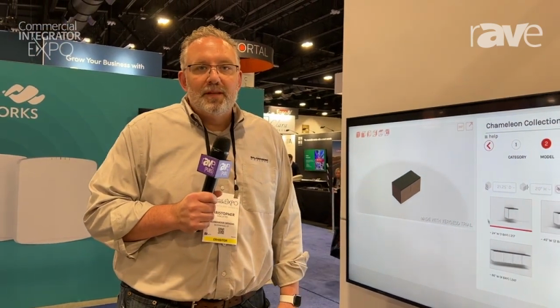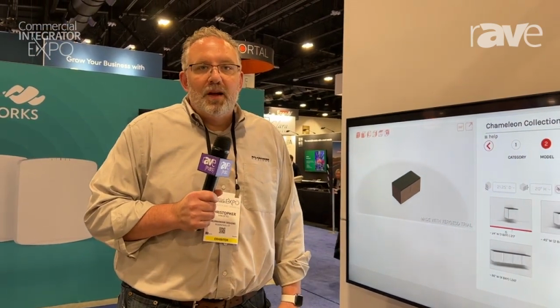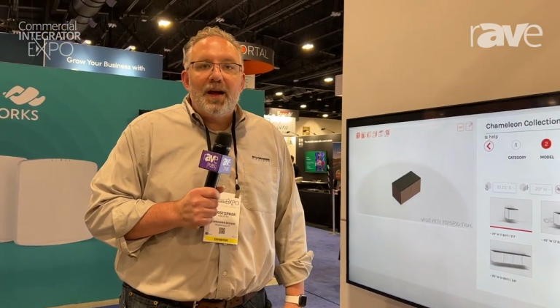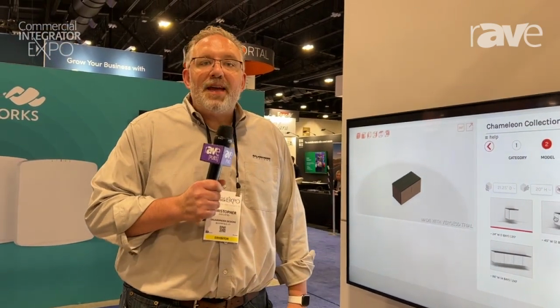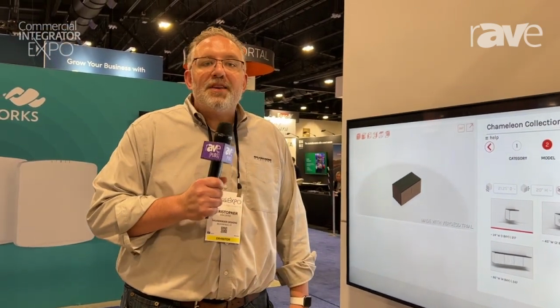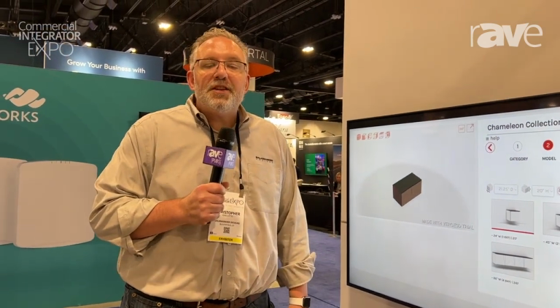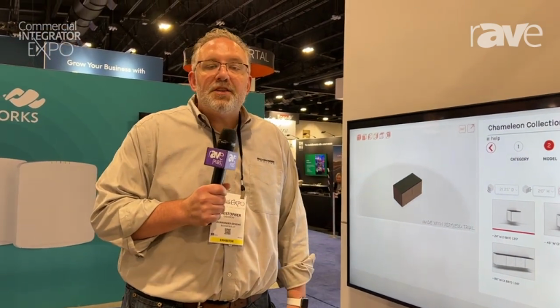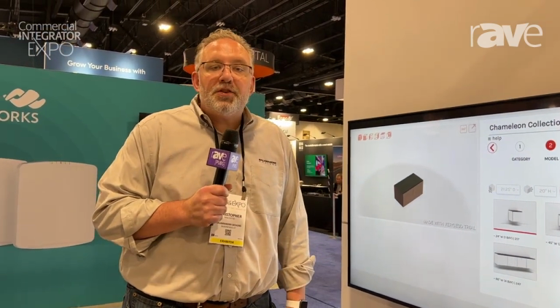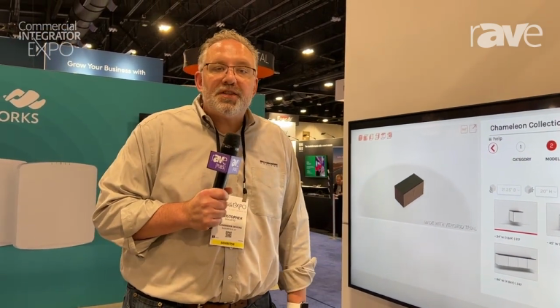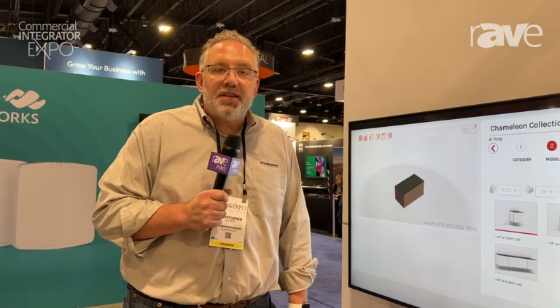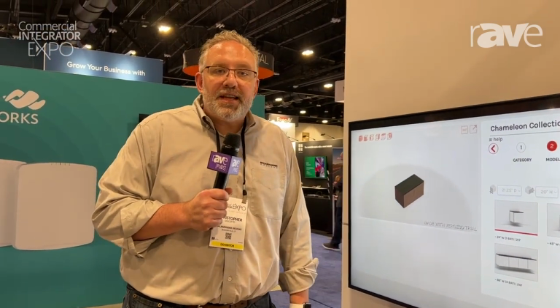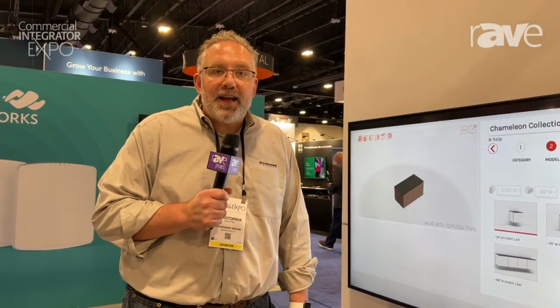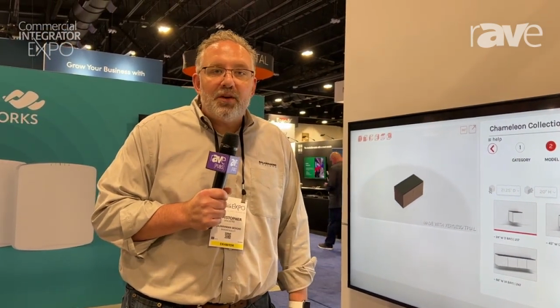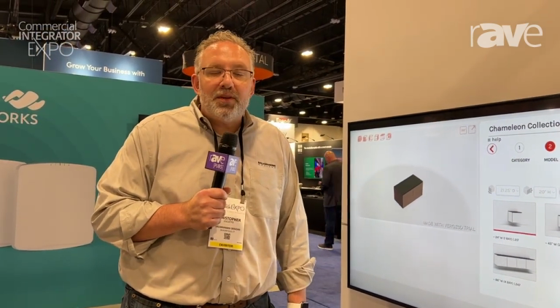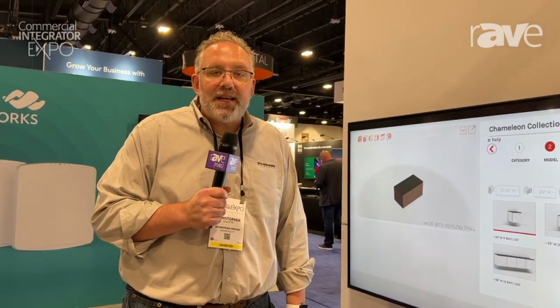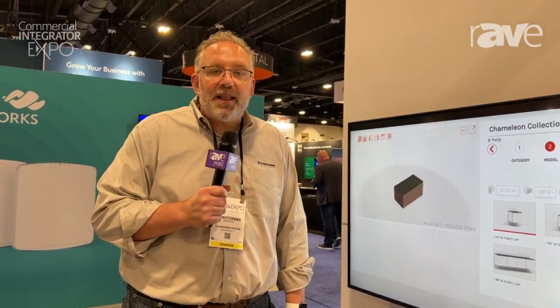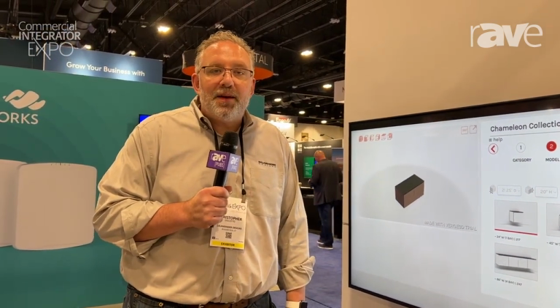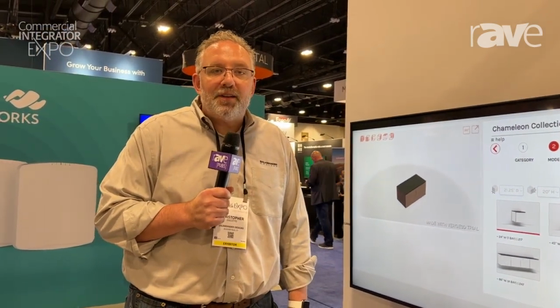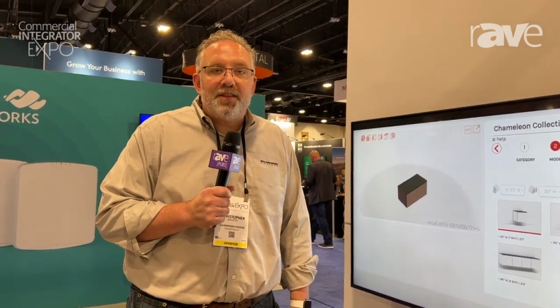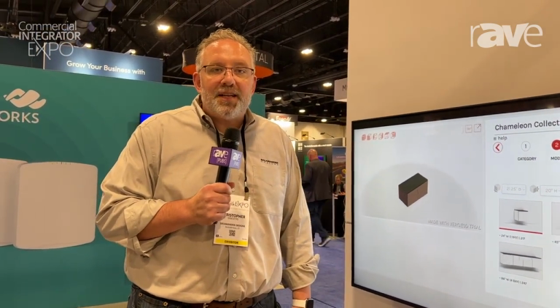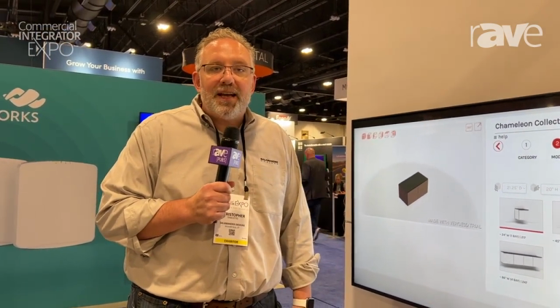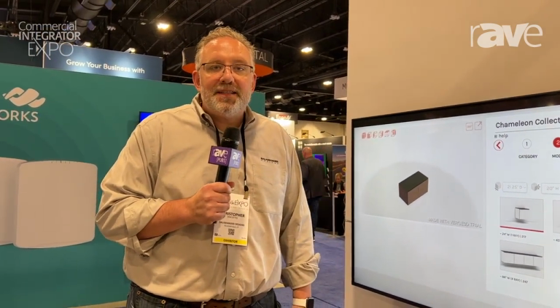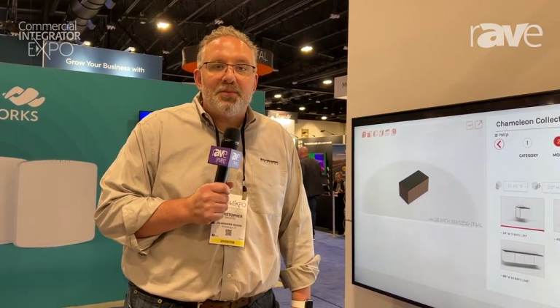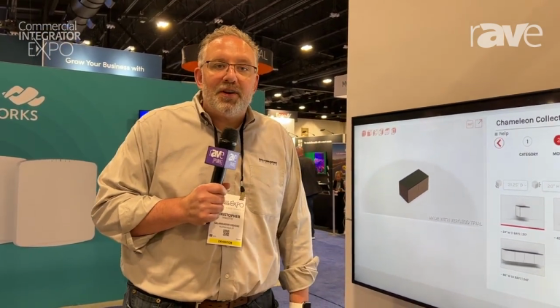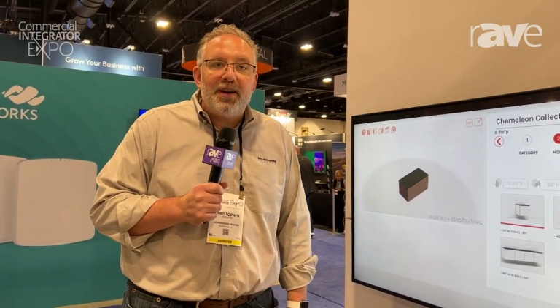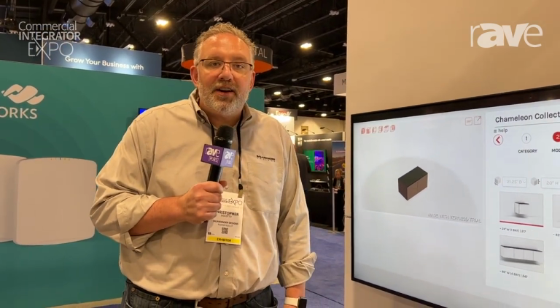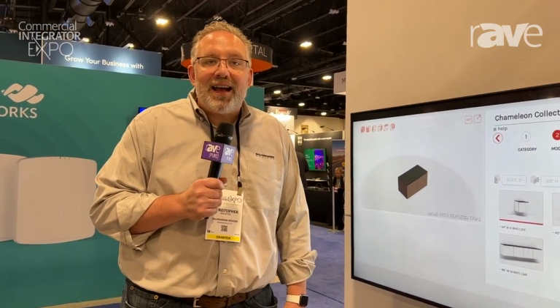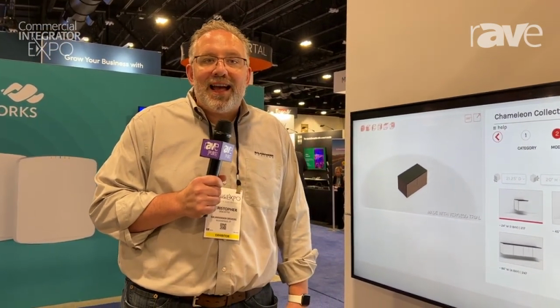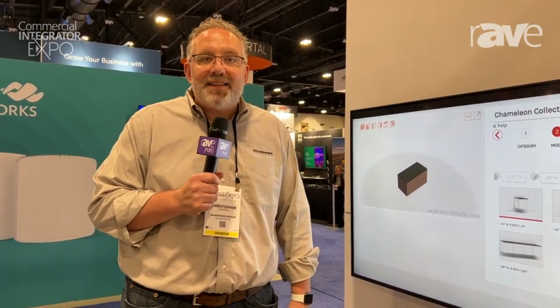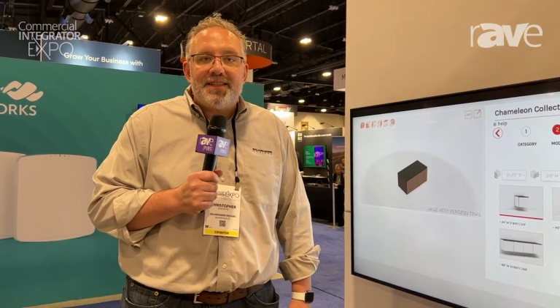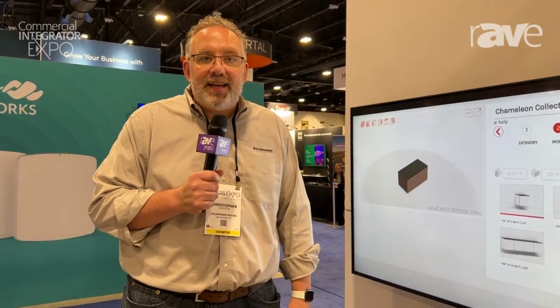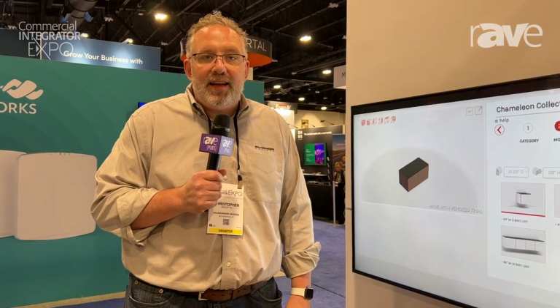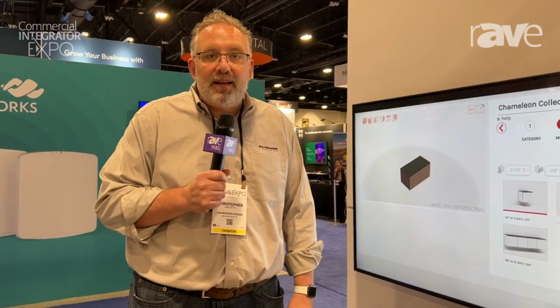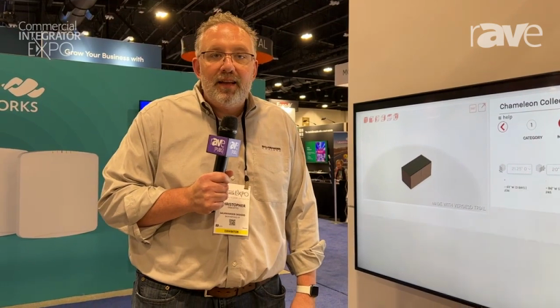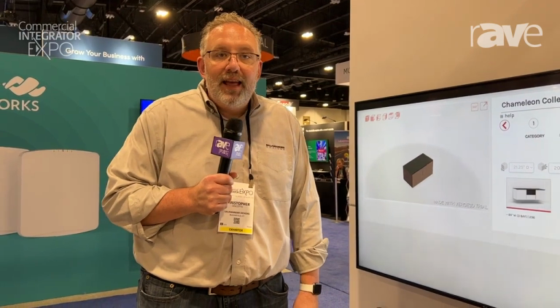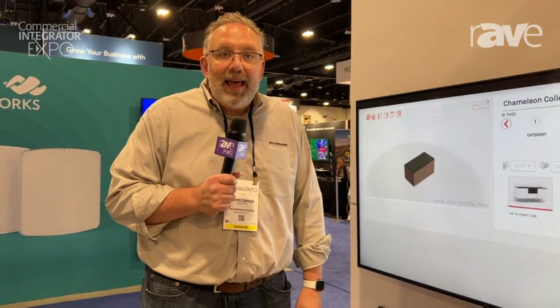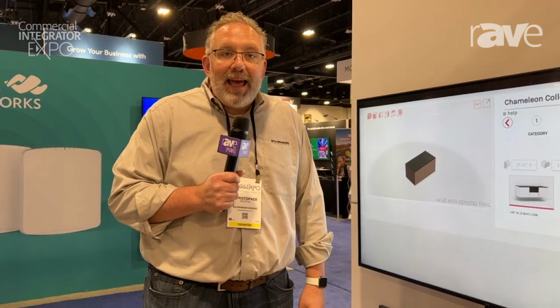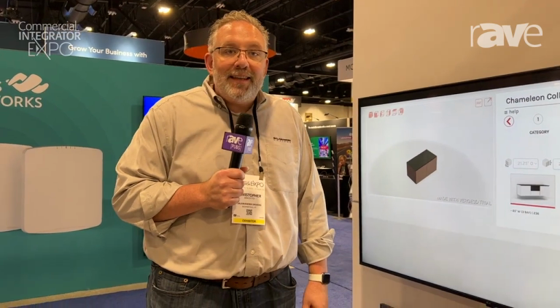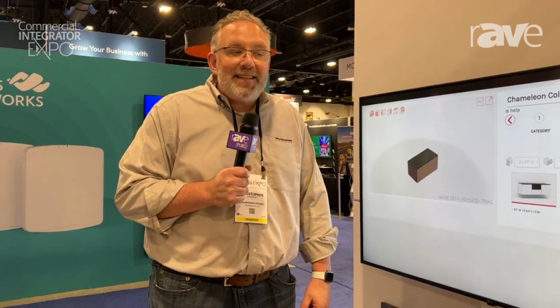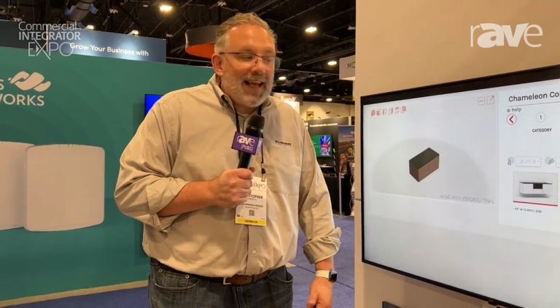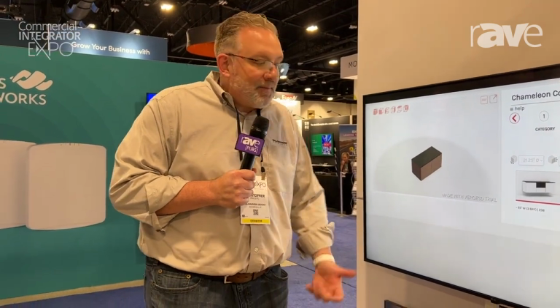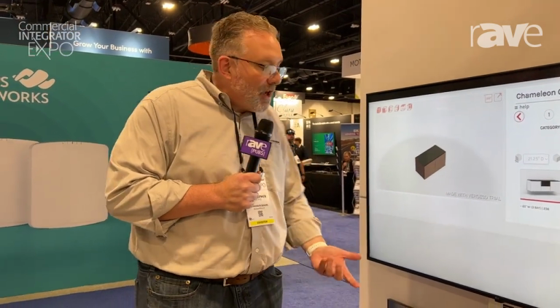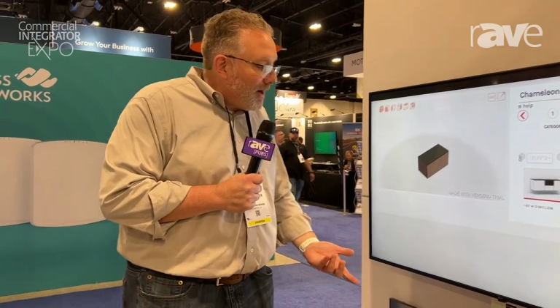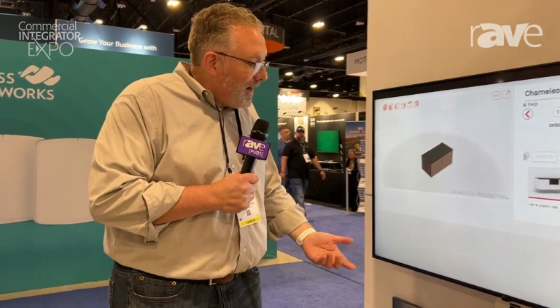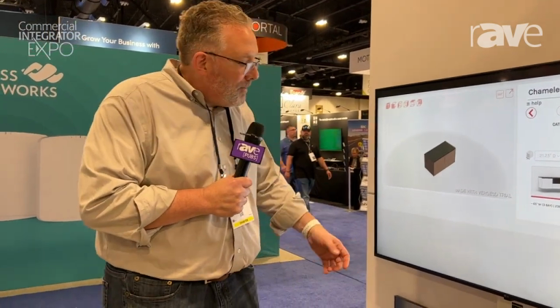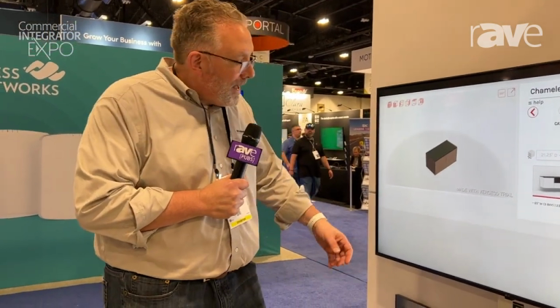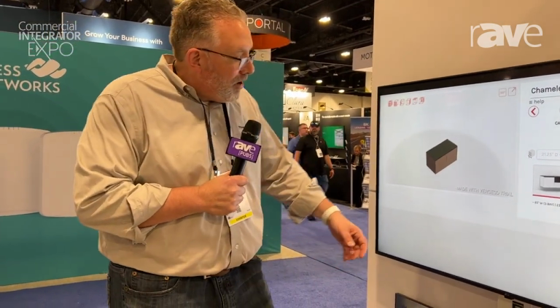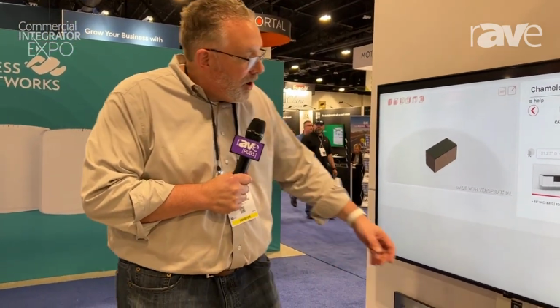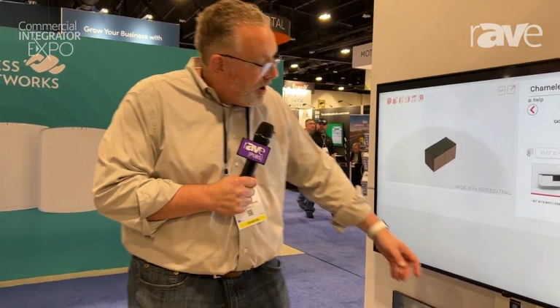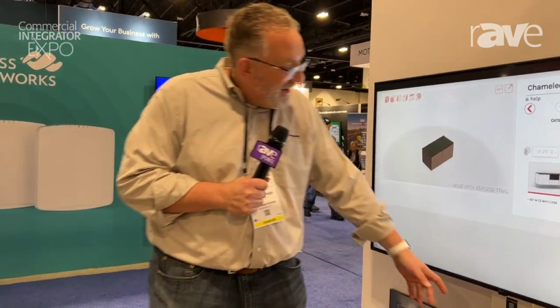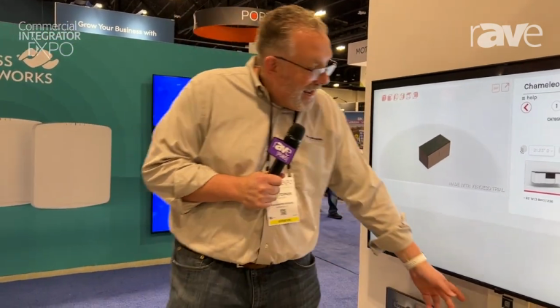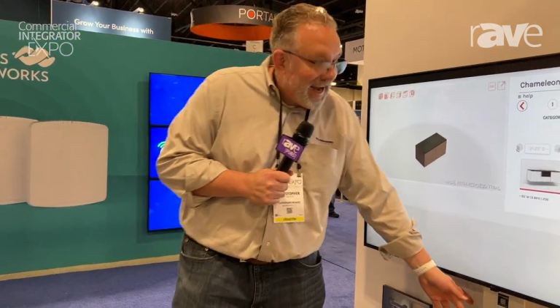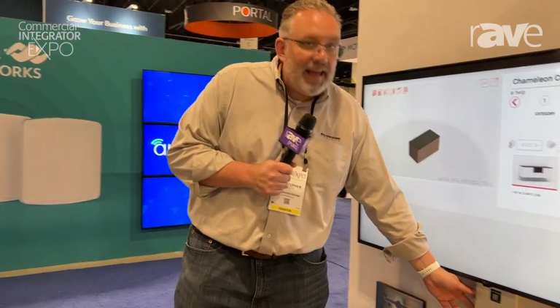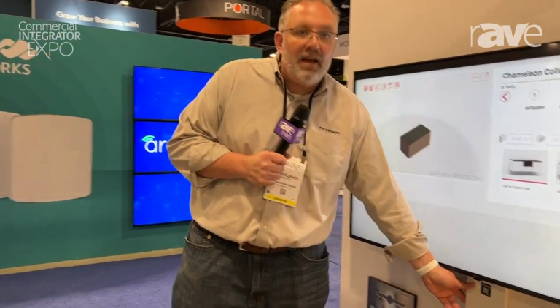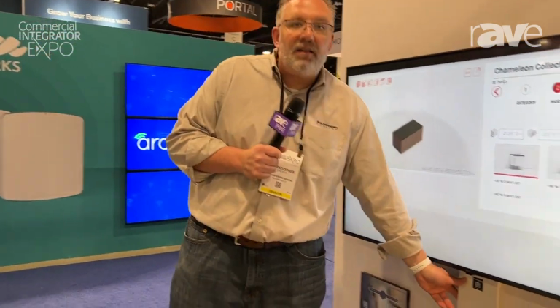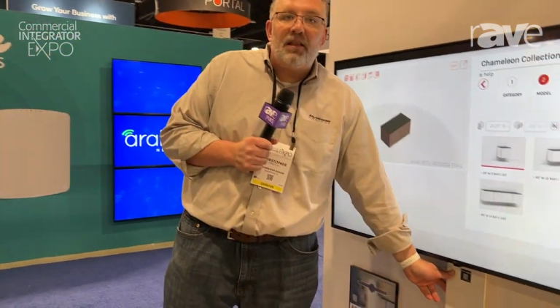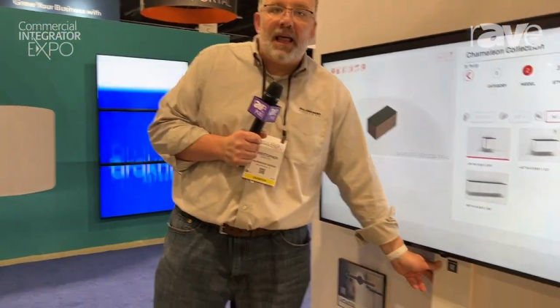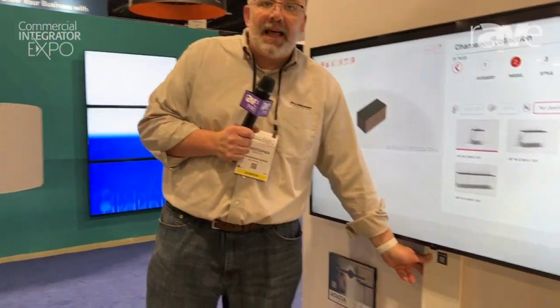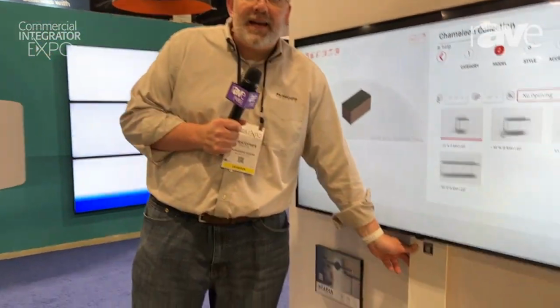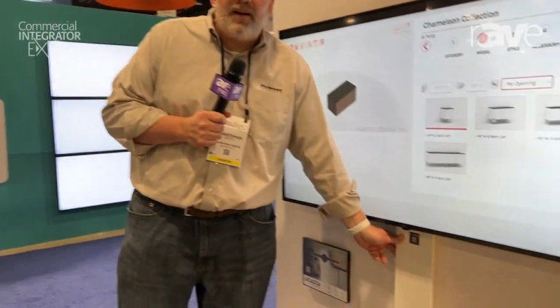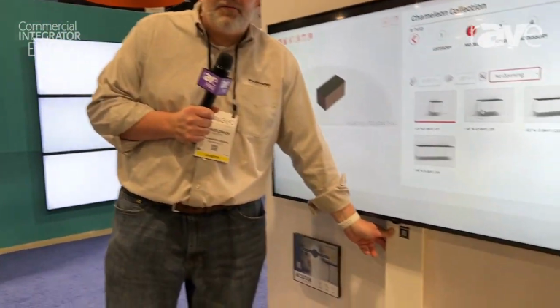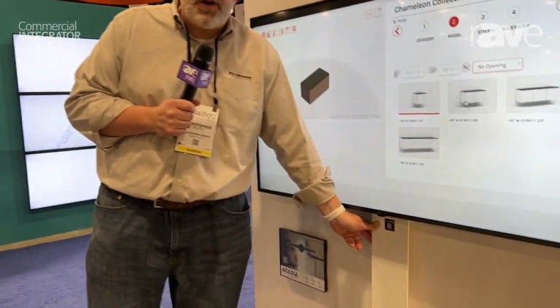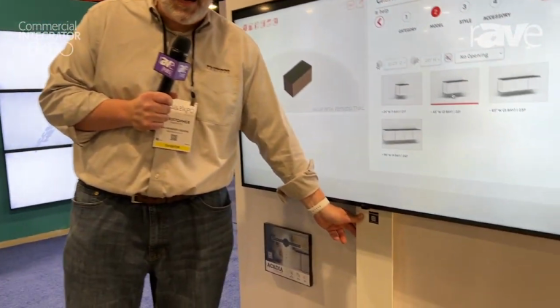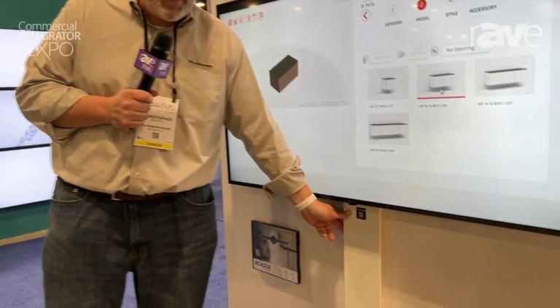Hi, this is Chris Toscato with Salamander Designs, and we're here at CEDIA. Today I'm talking about our Acadia line of products.